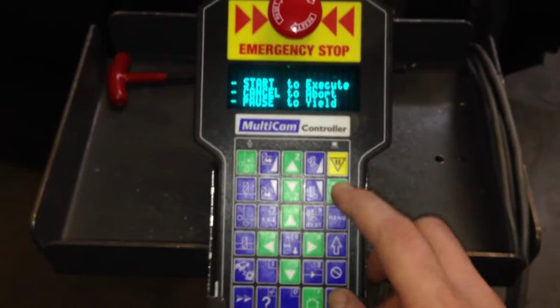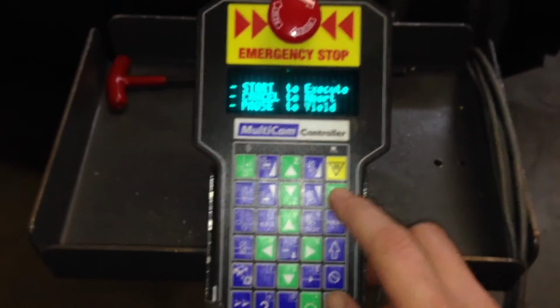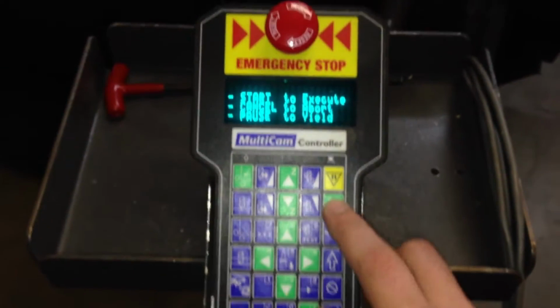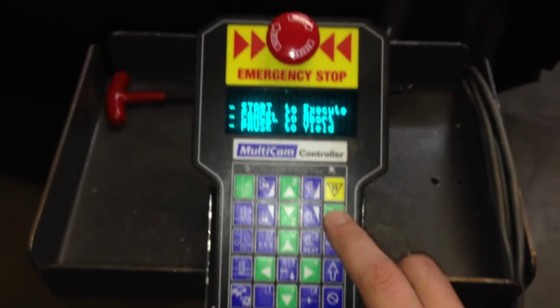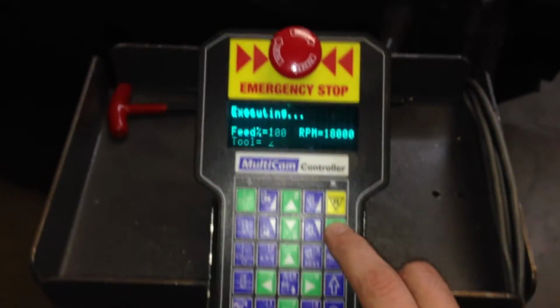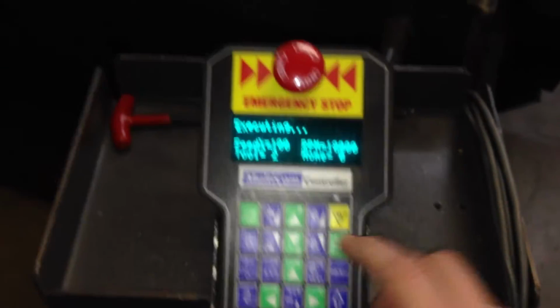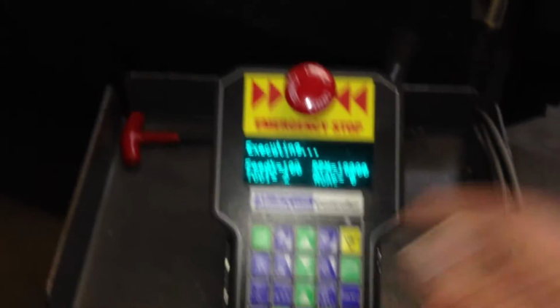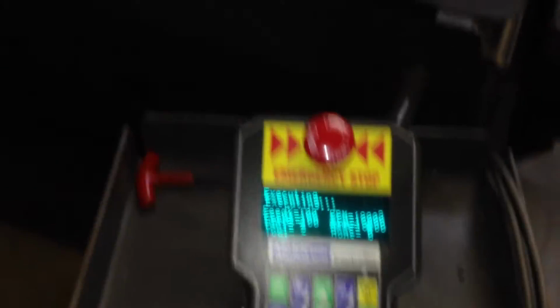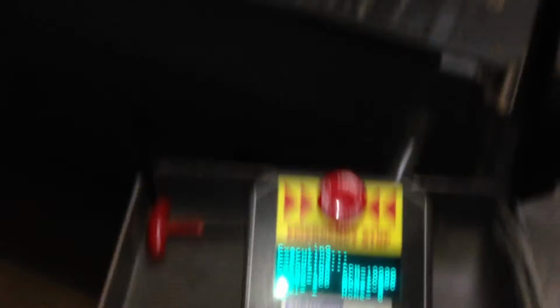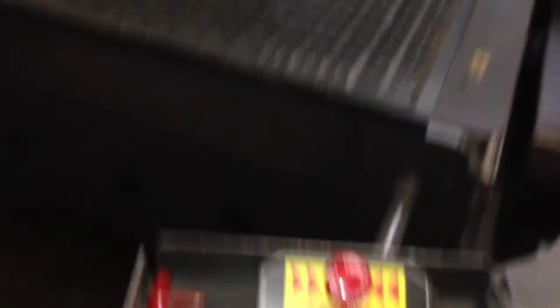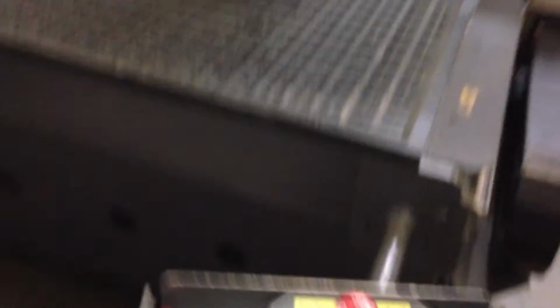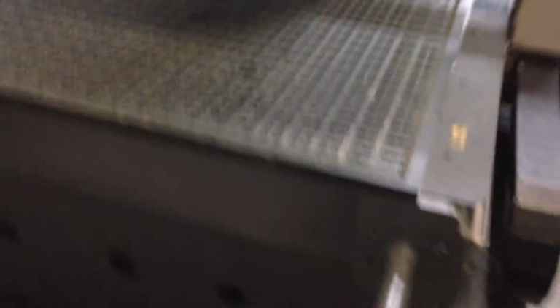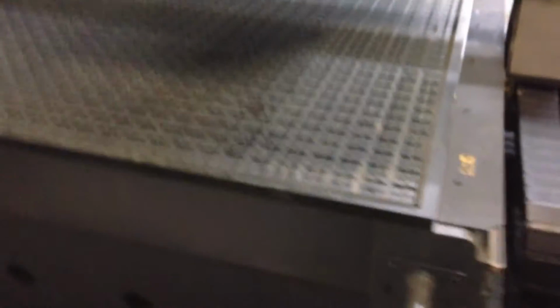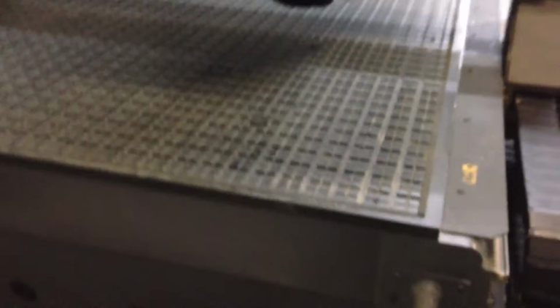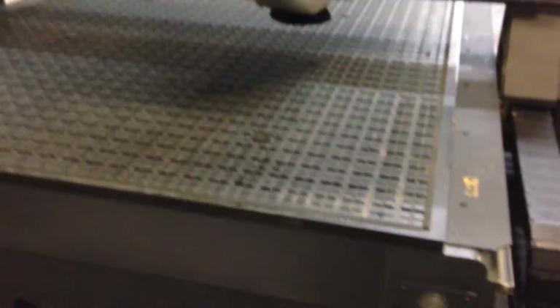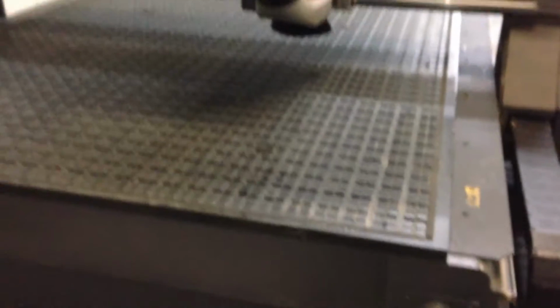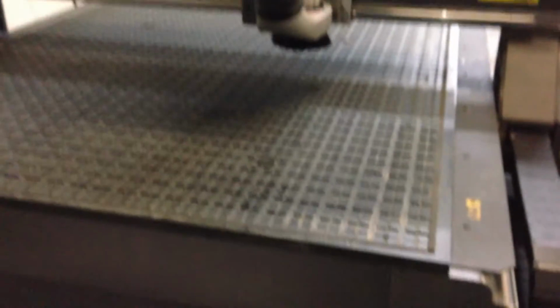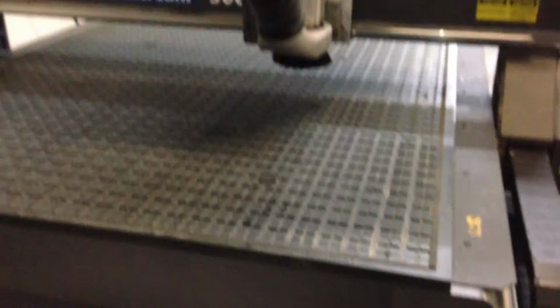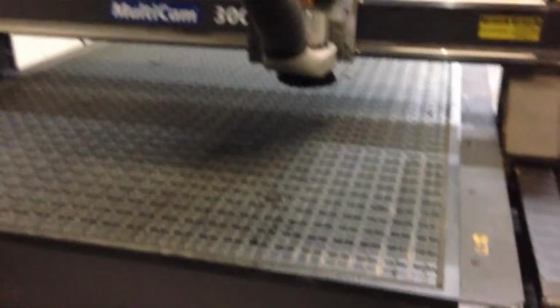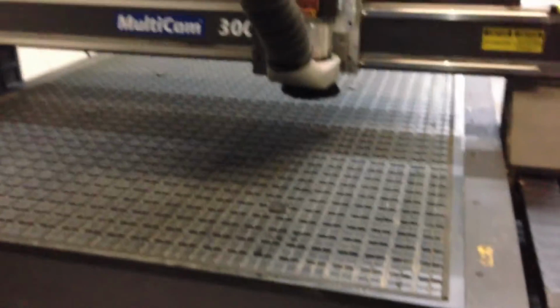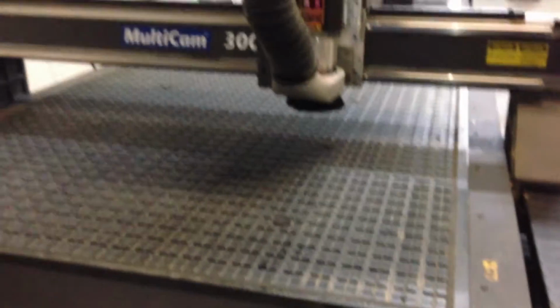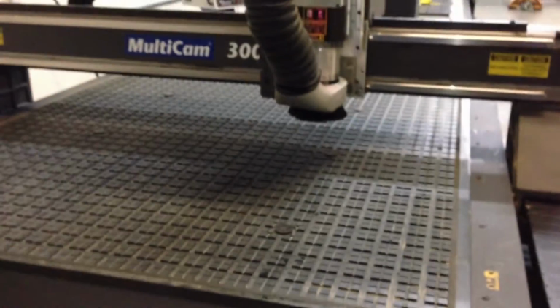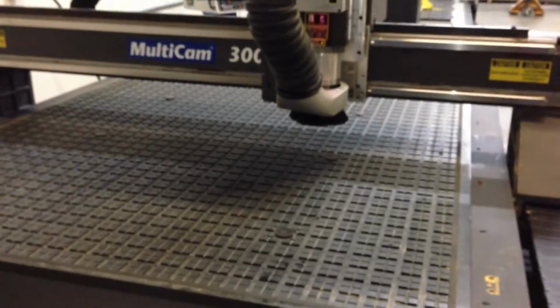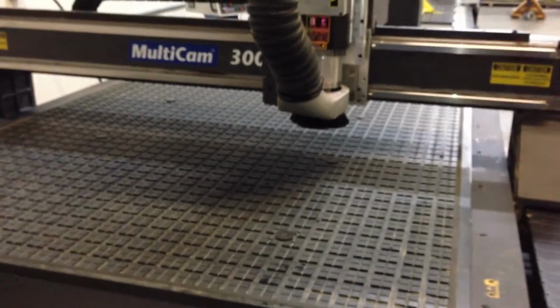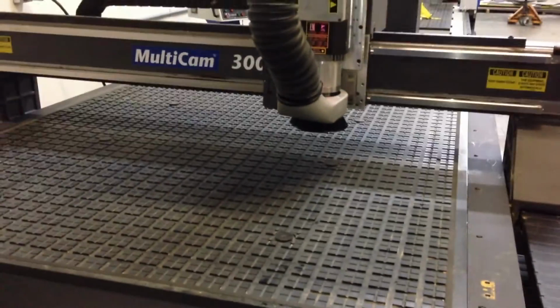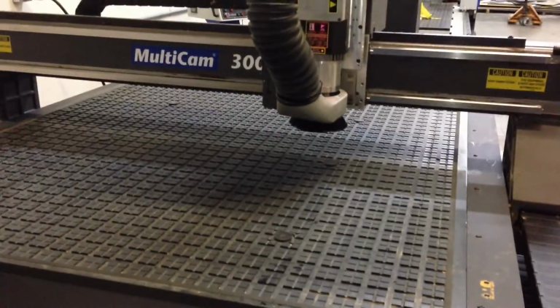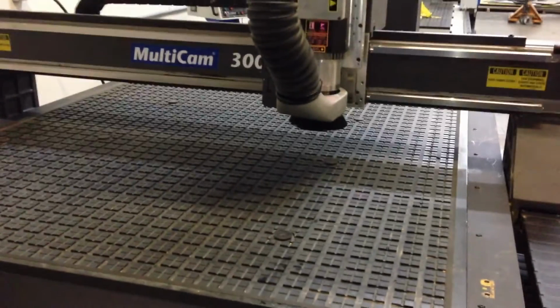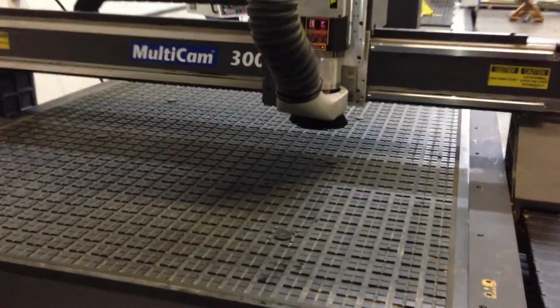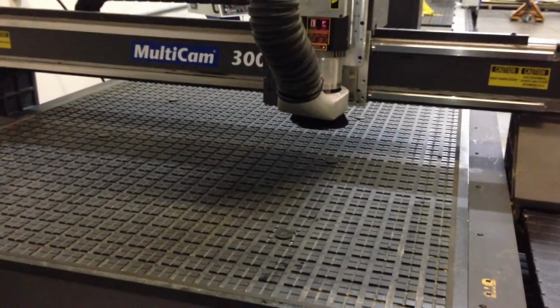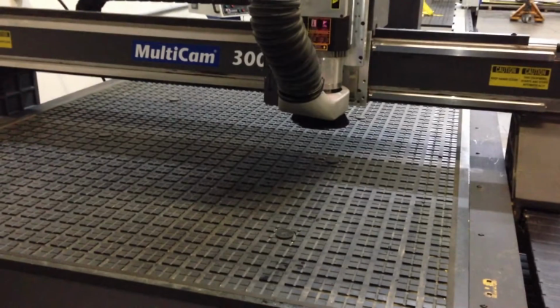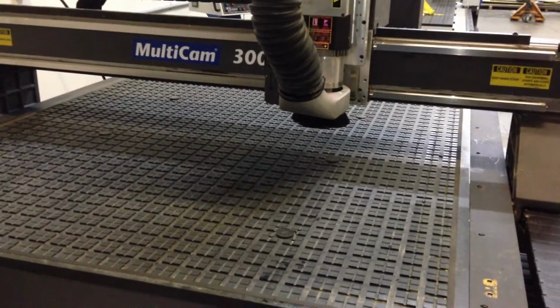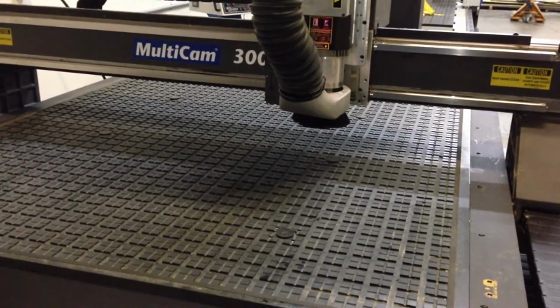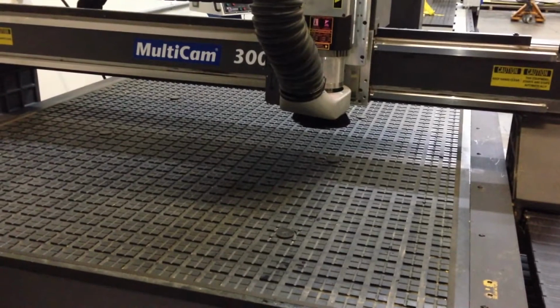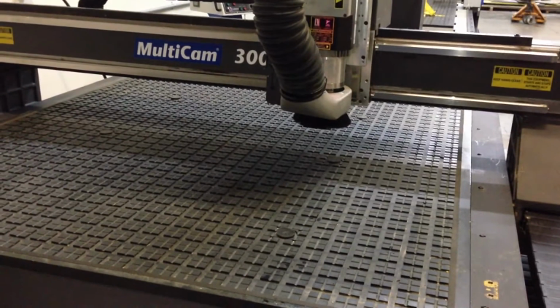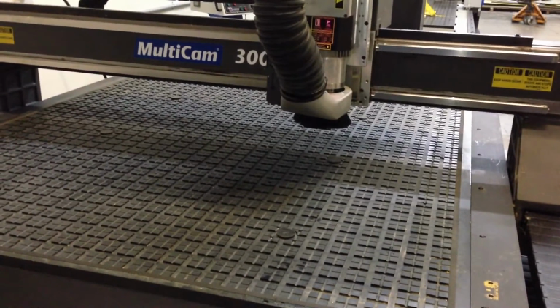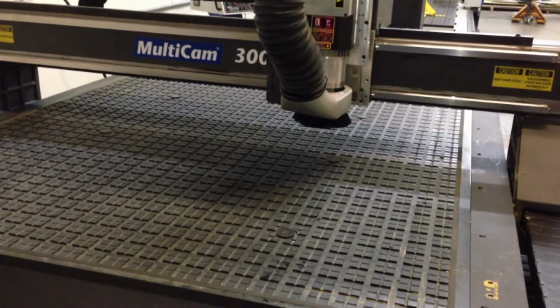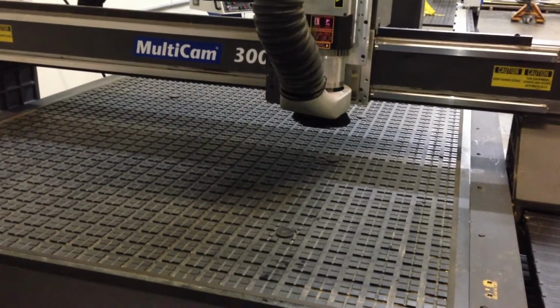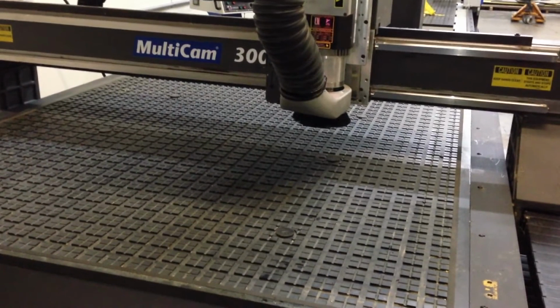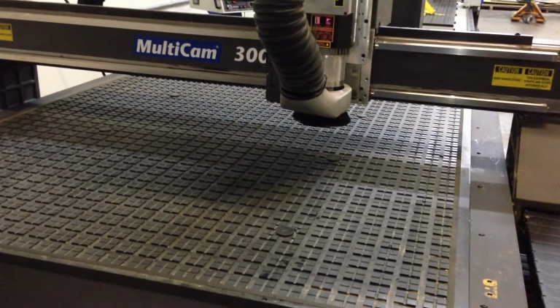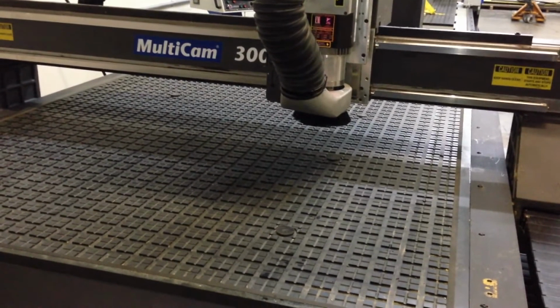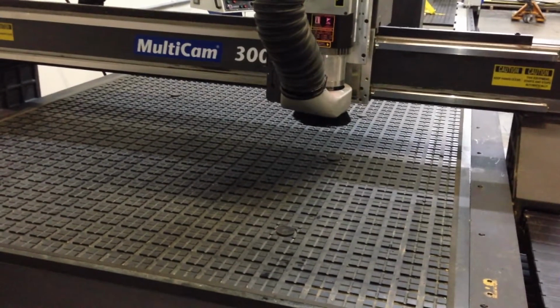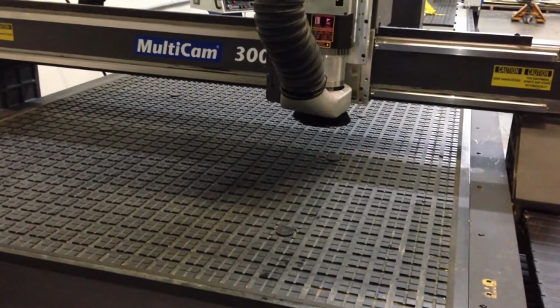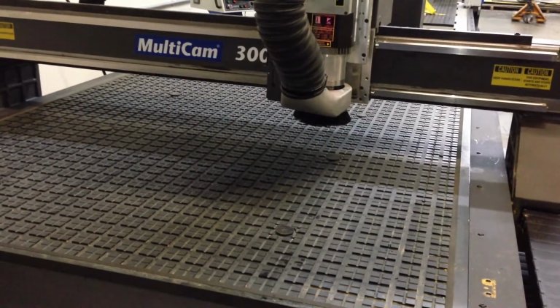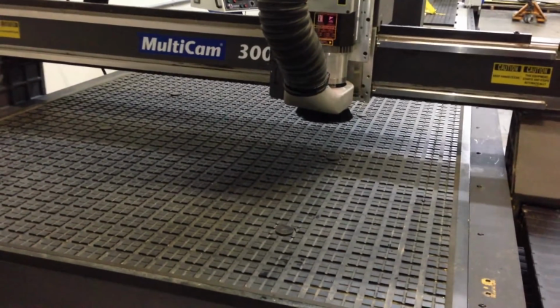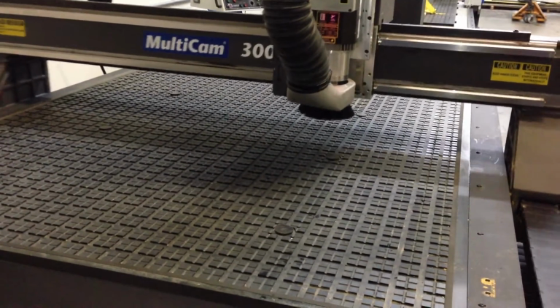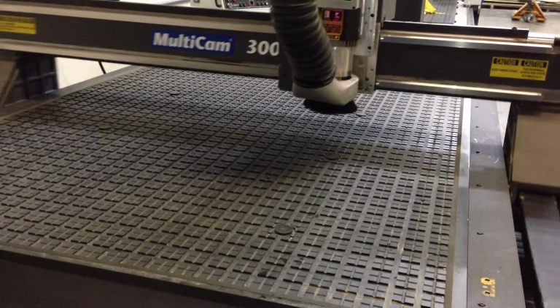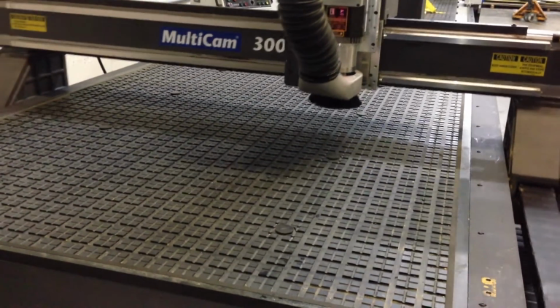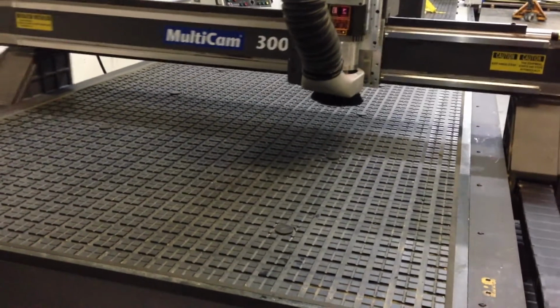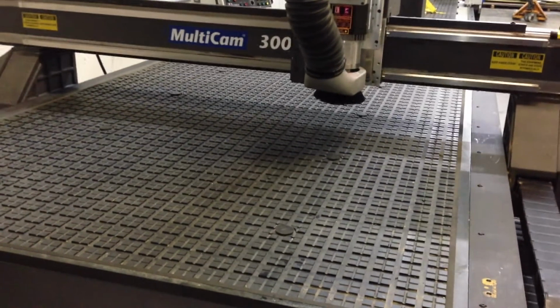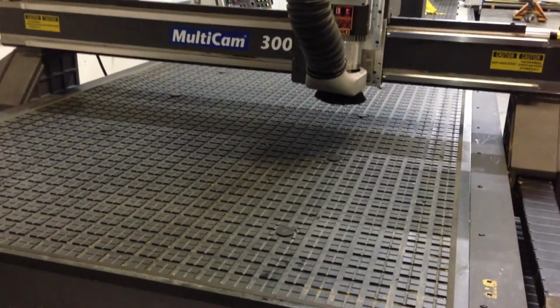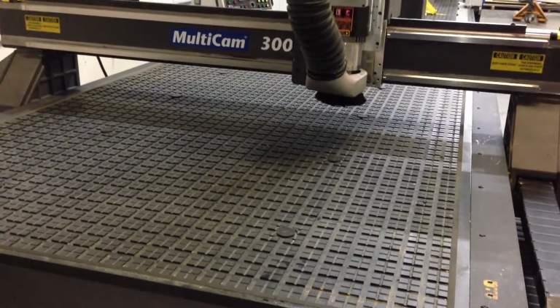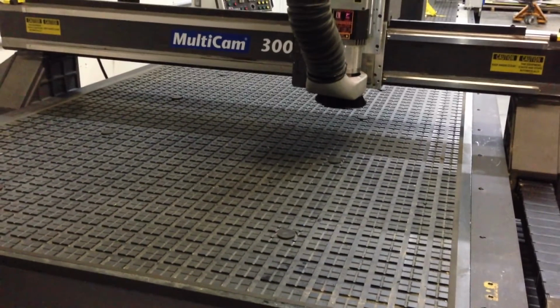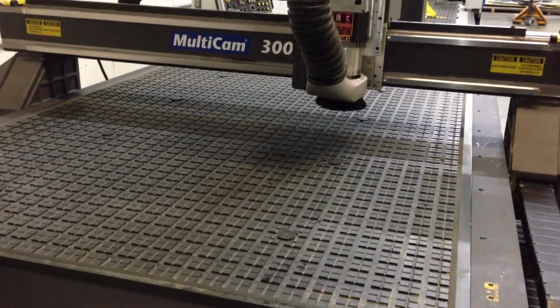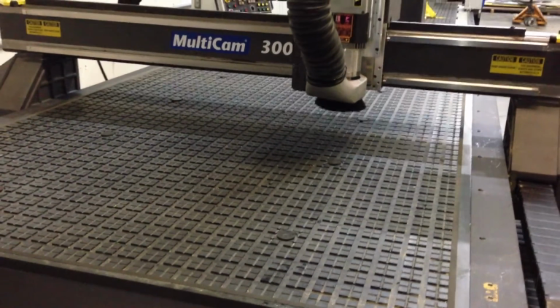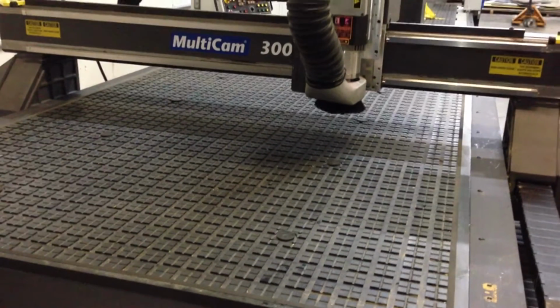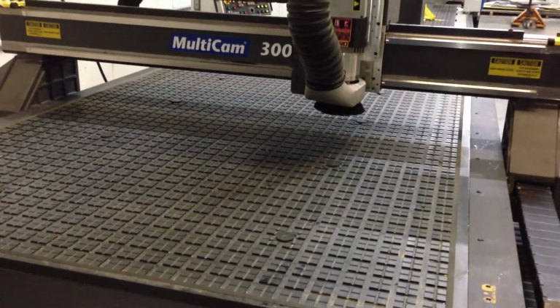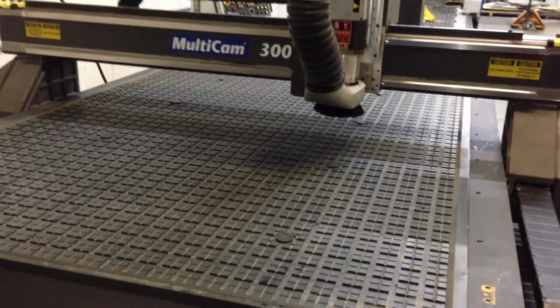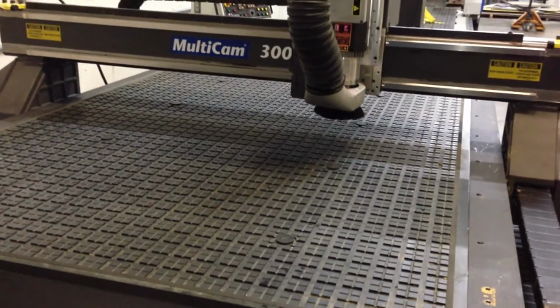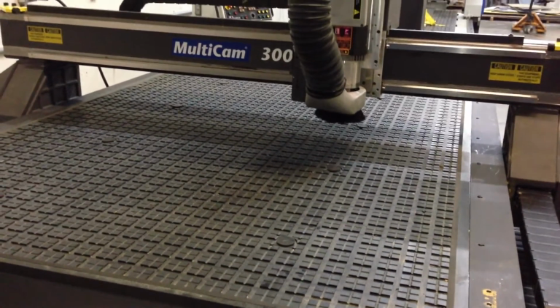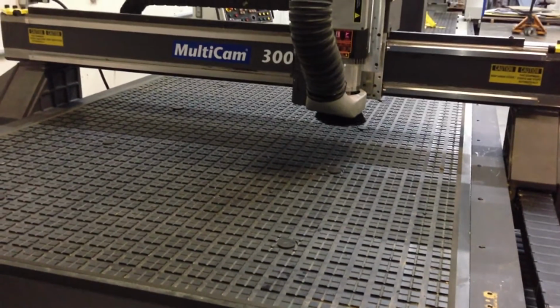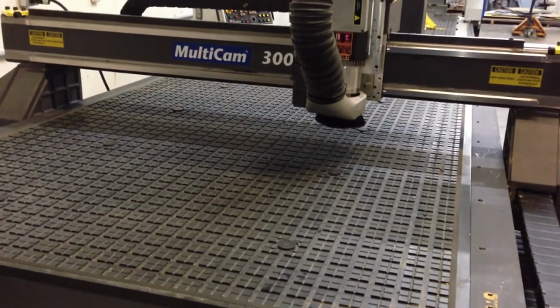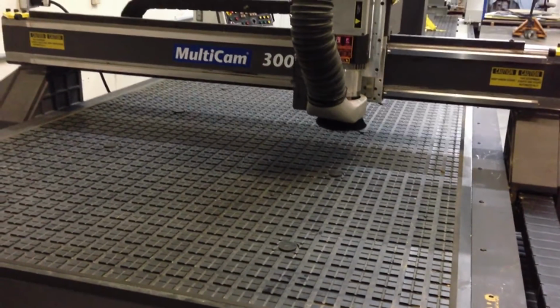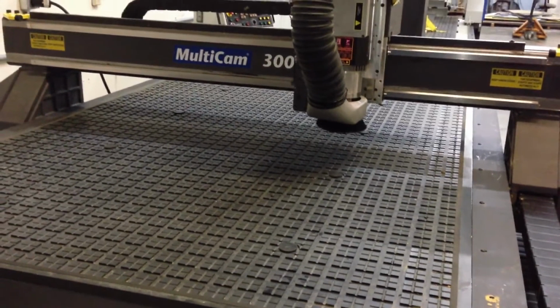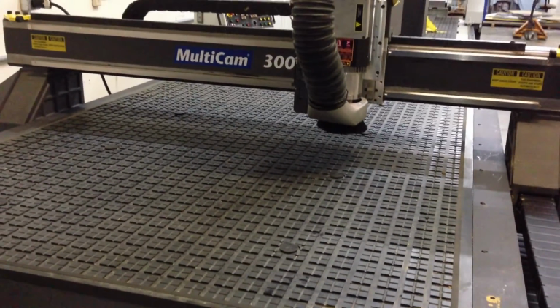The last thing I'll do here is go ahead and run a sample file in the air. We're just going to do a circle at 600 inches per minute.